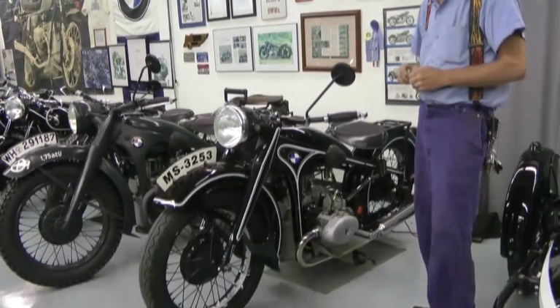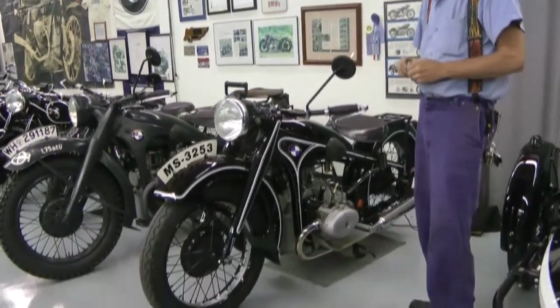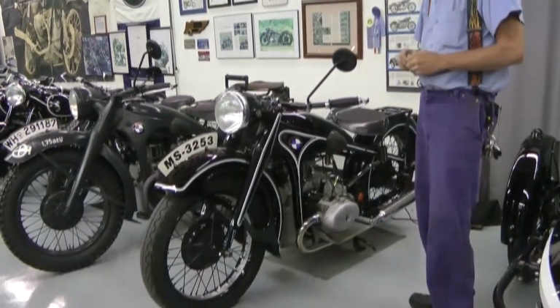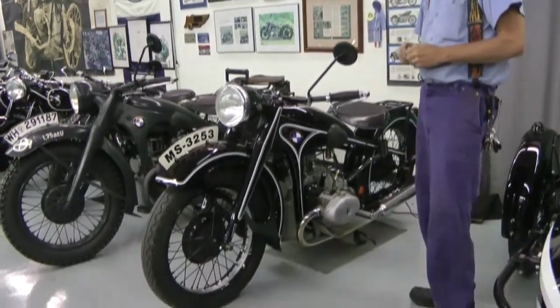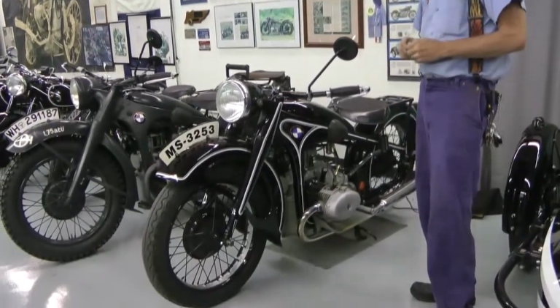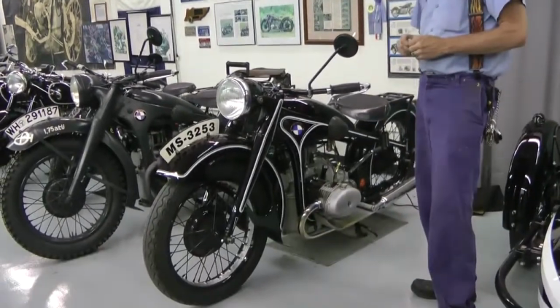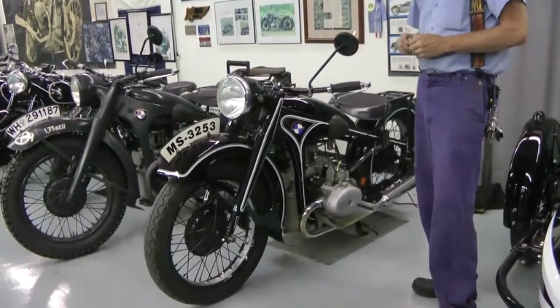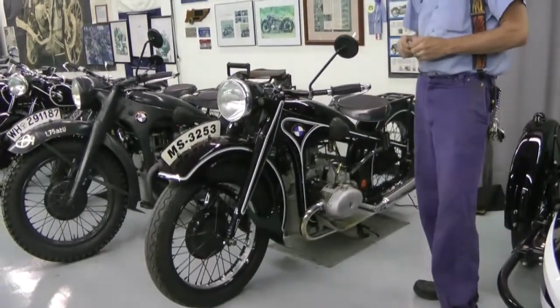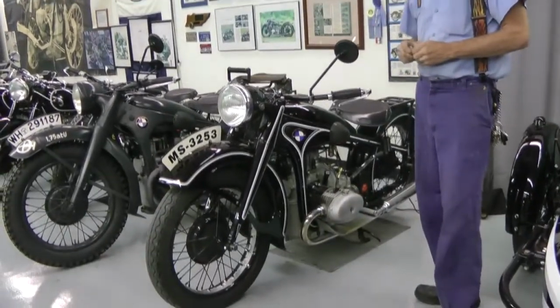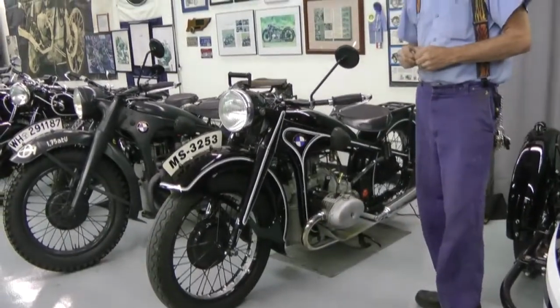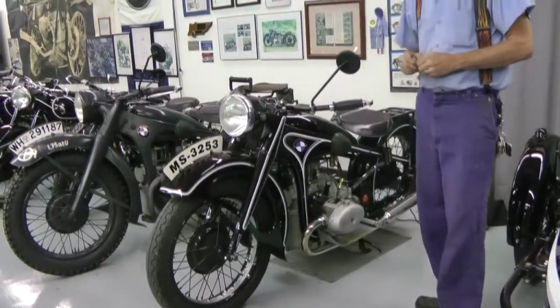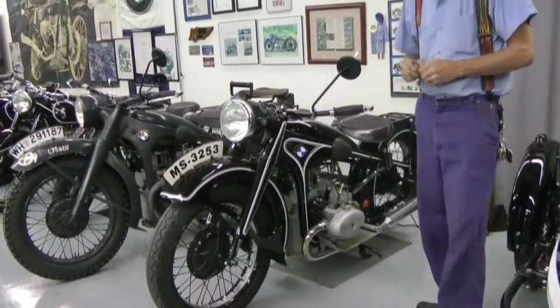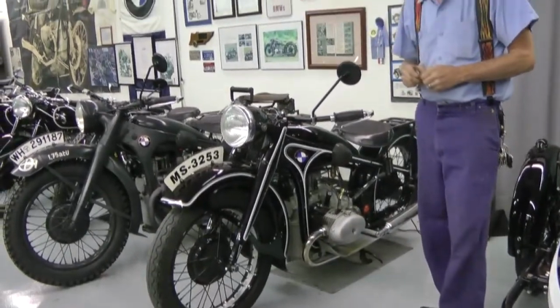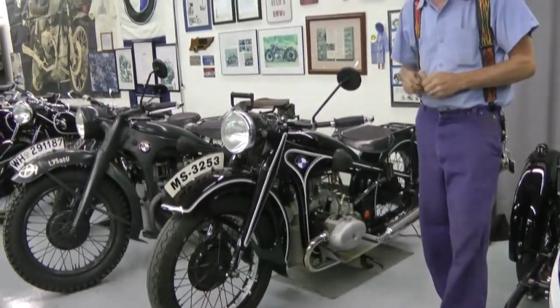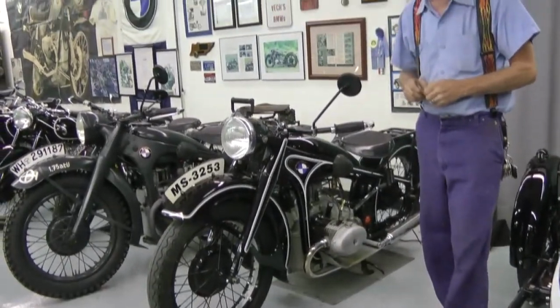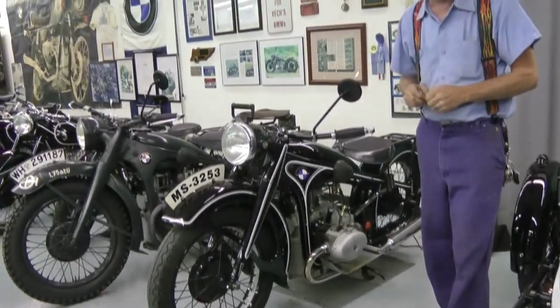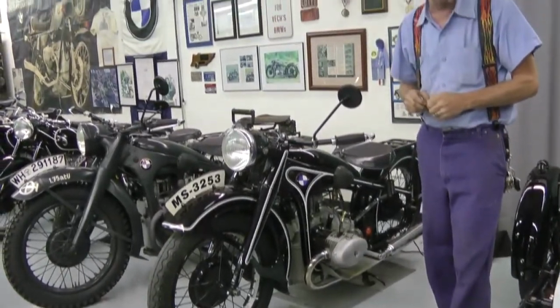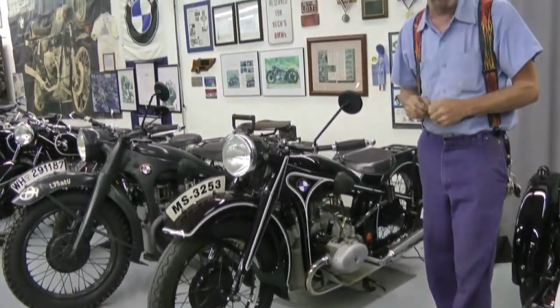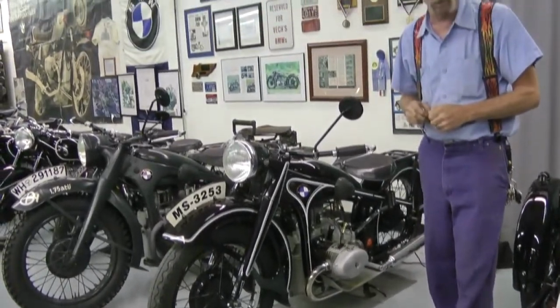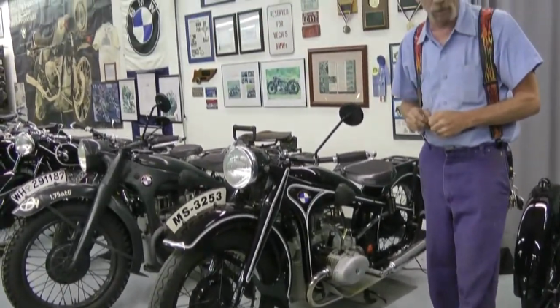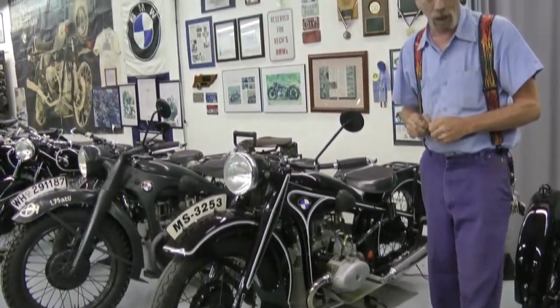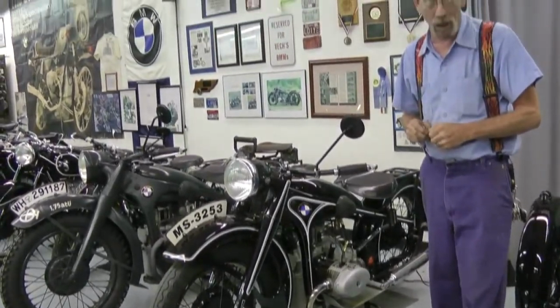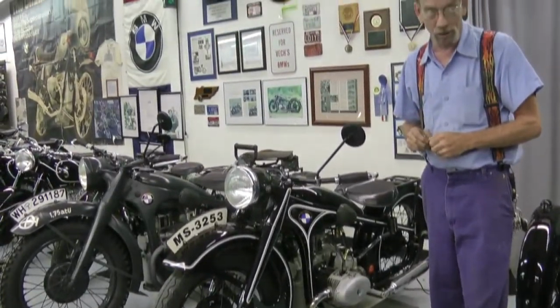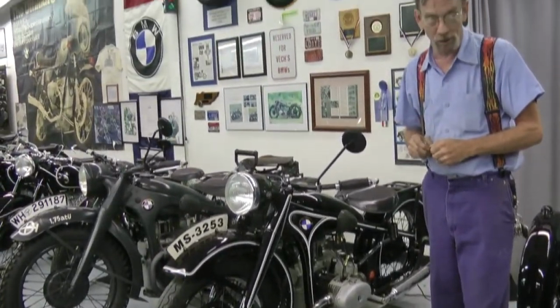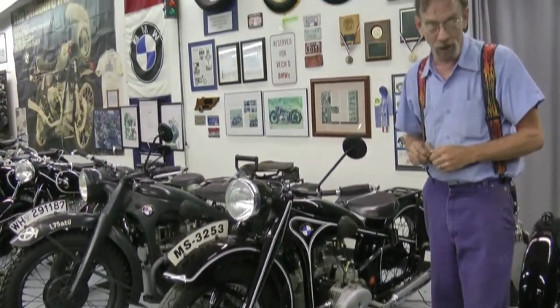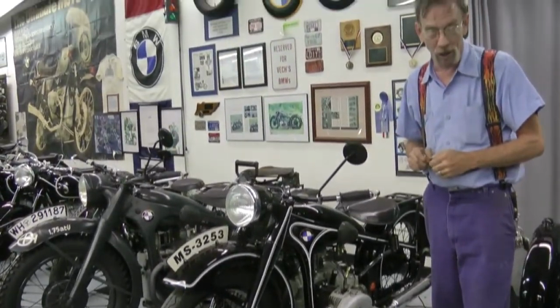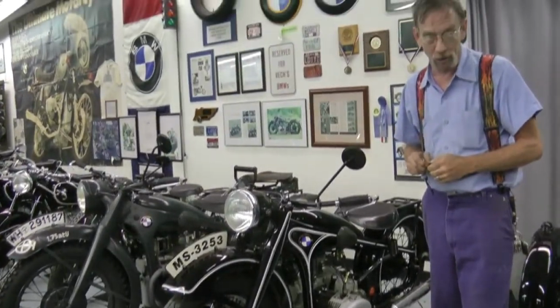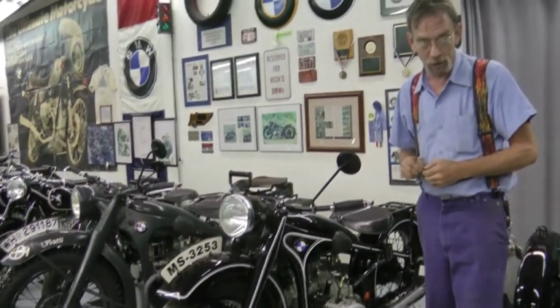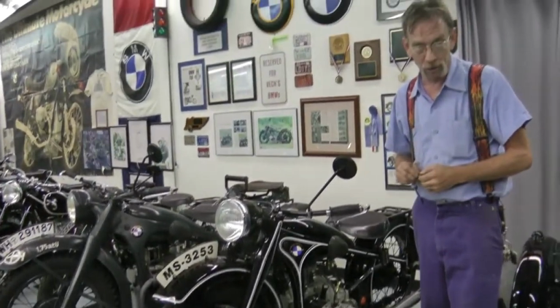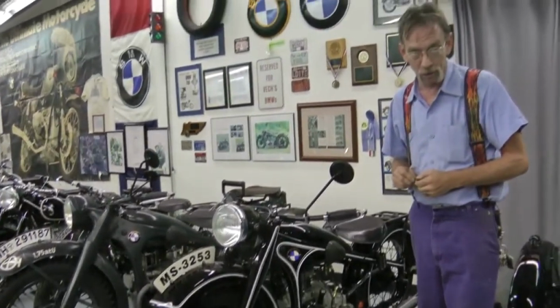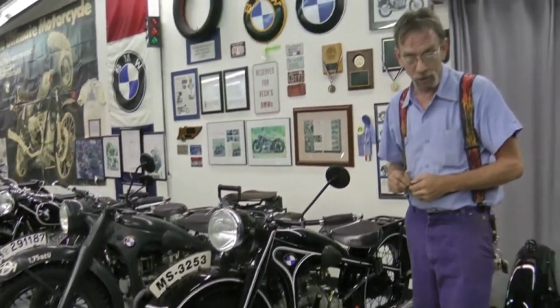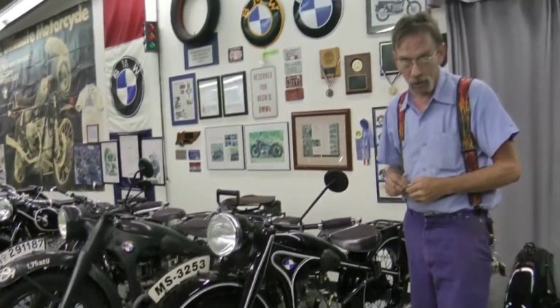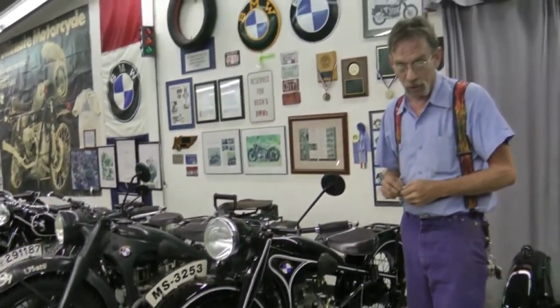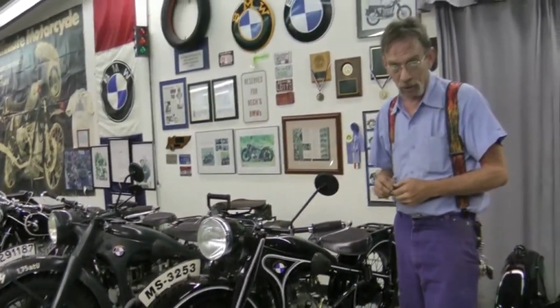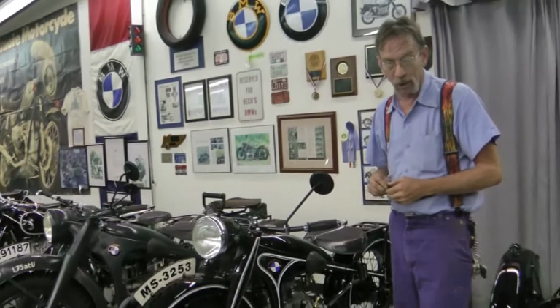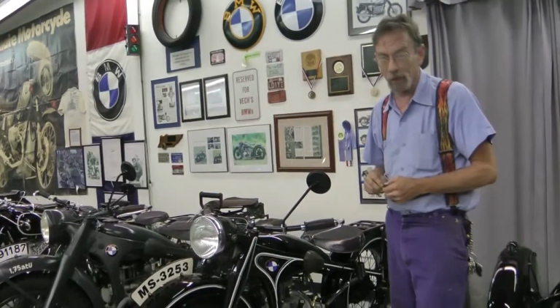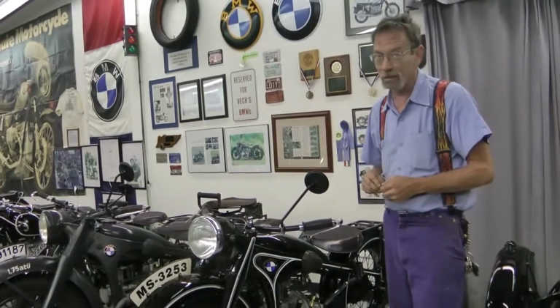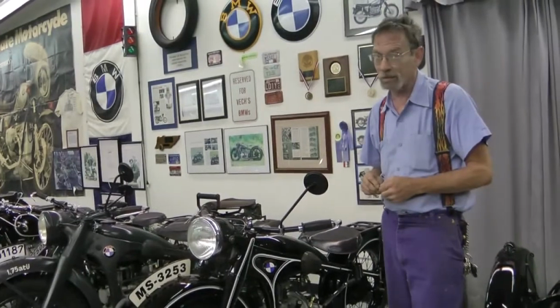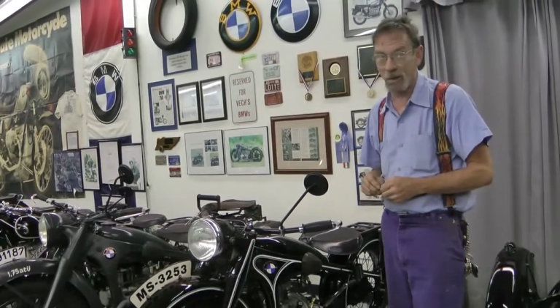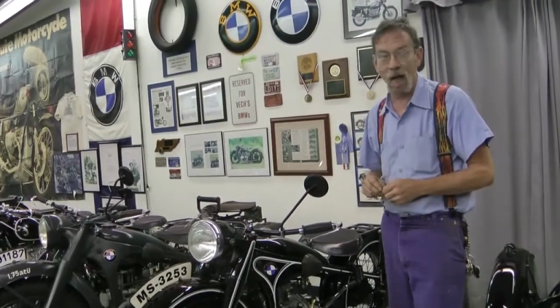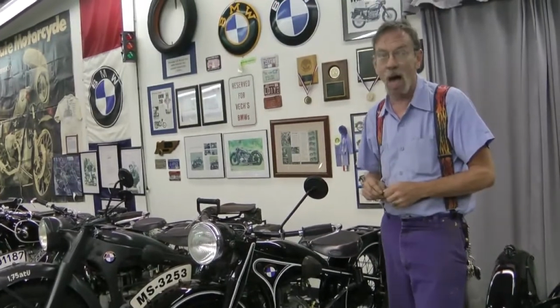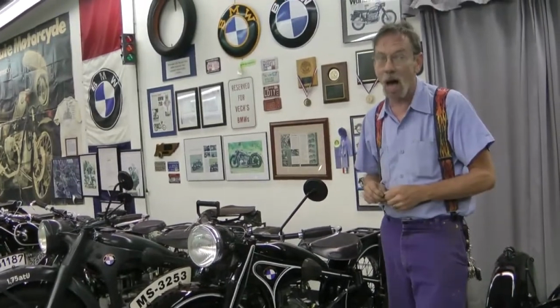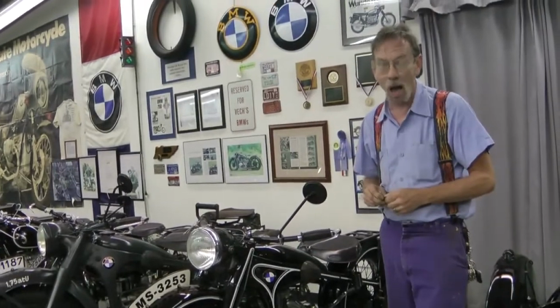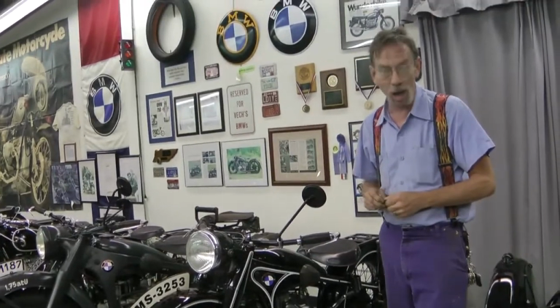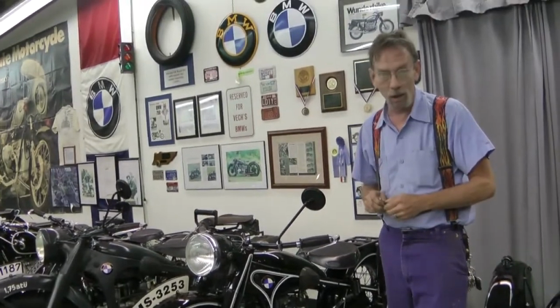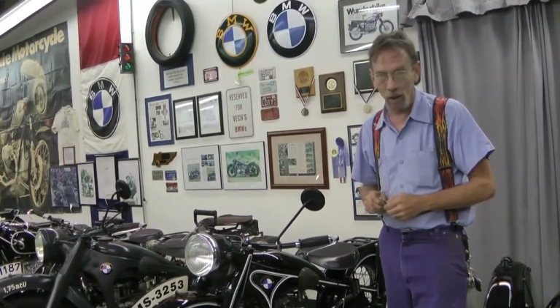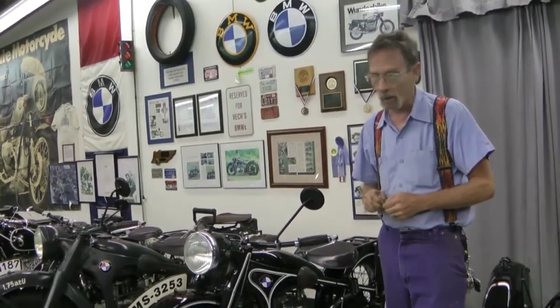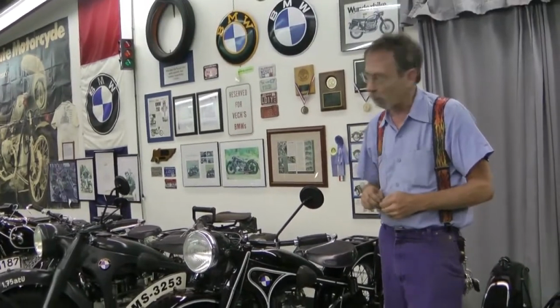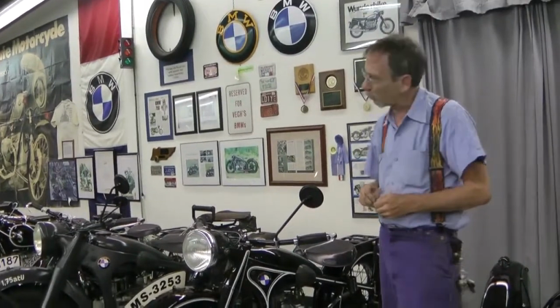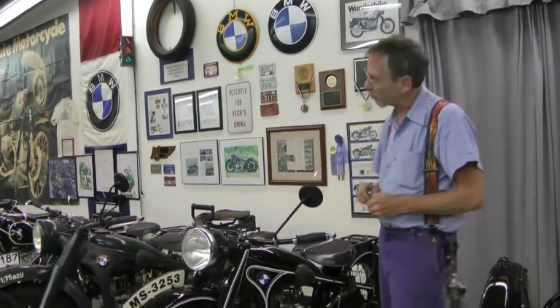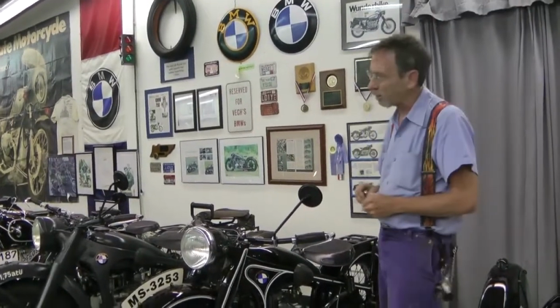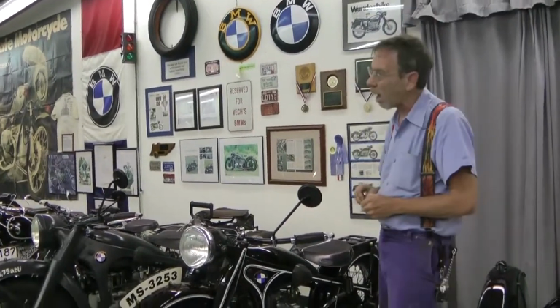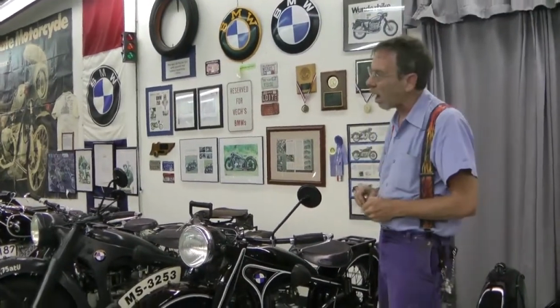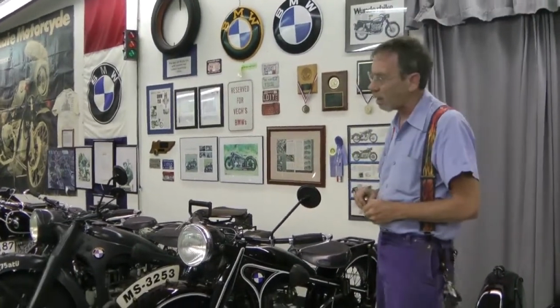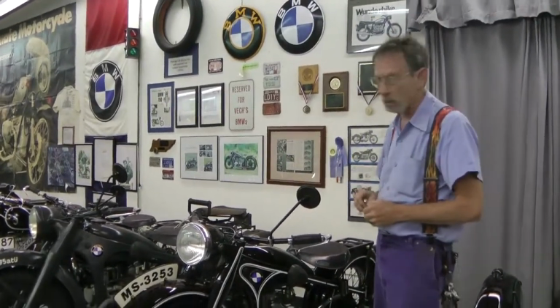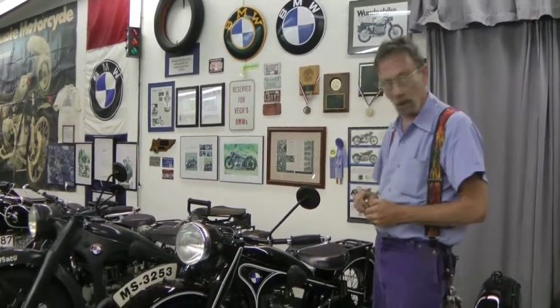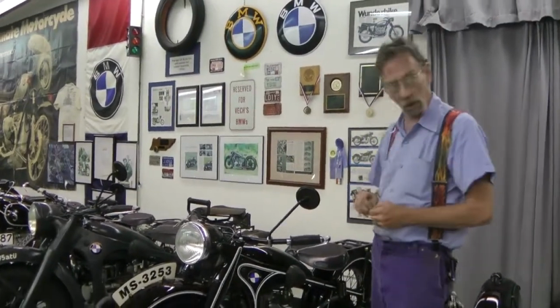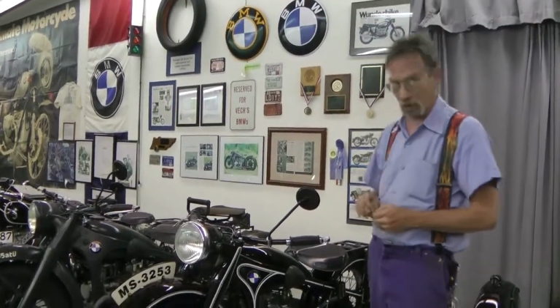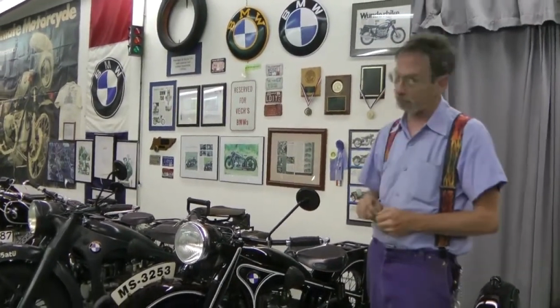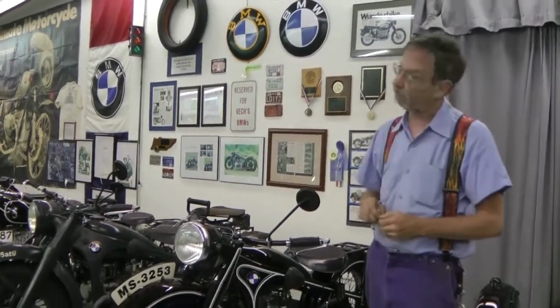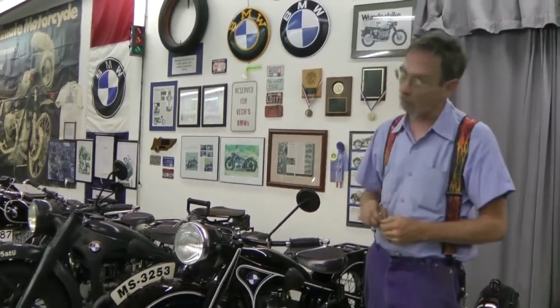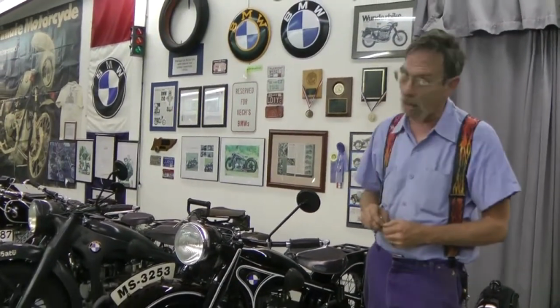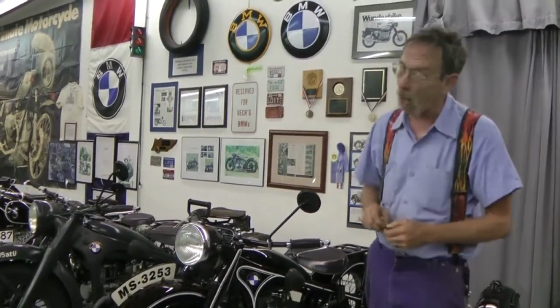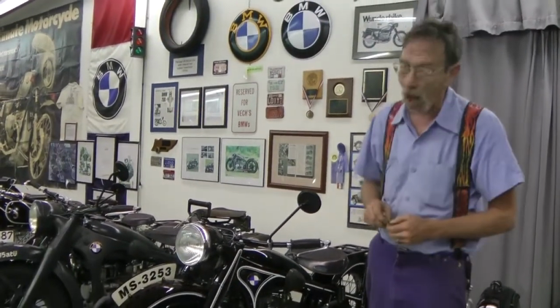It'll go right at 100 miles an hour. It'll fly. It won't stop, but it'll fly.